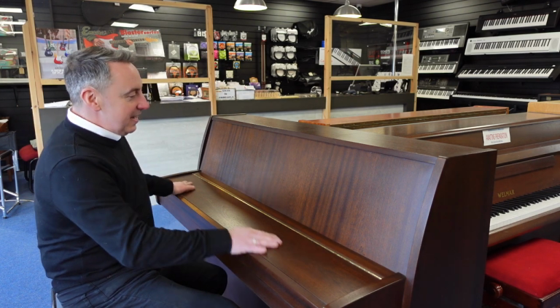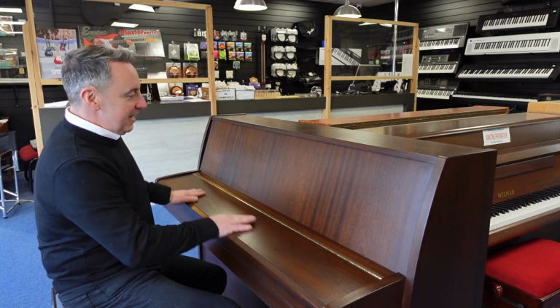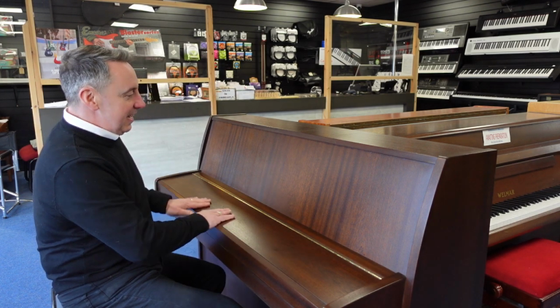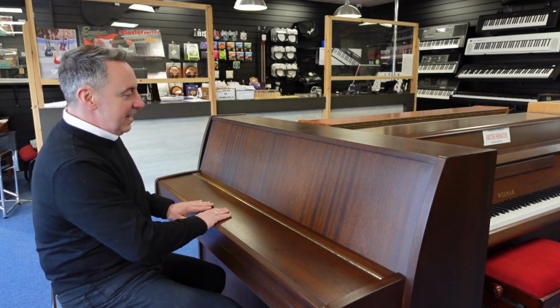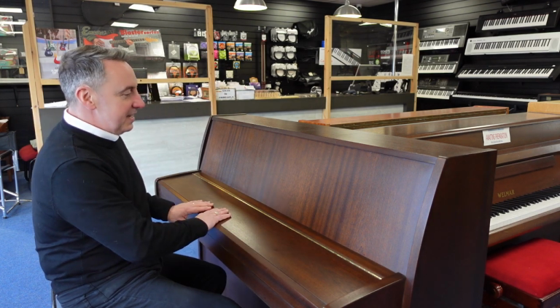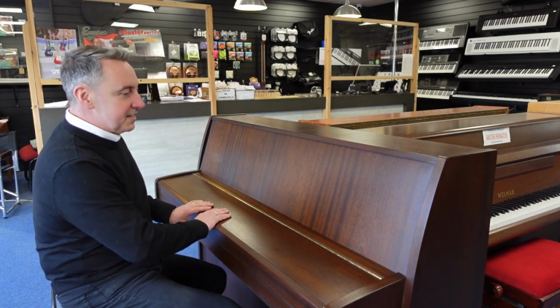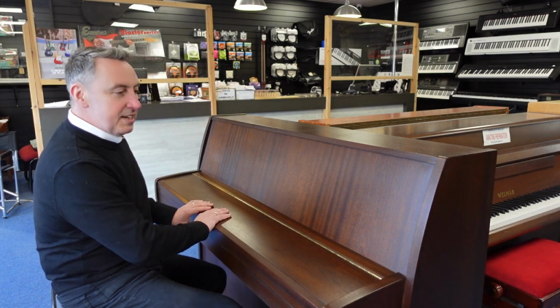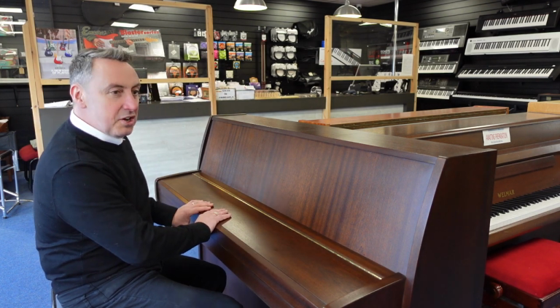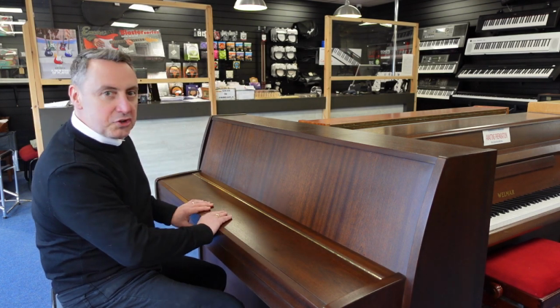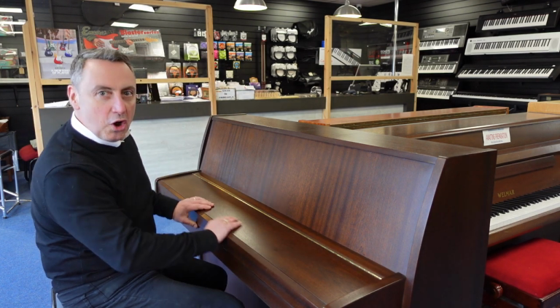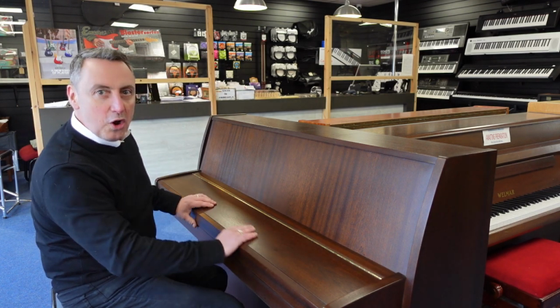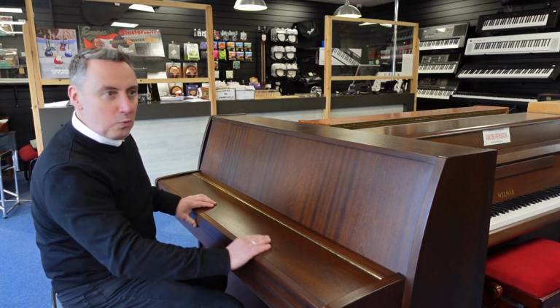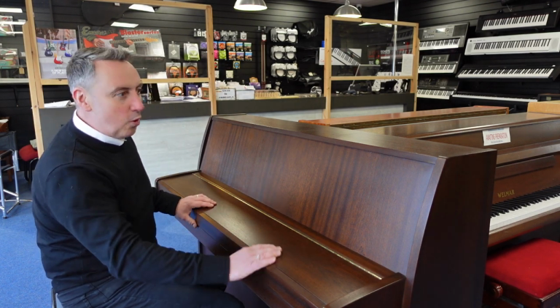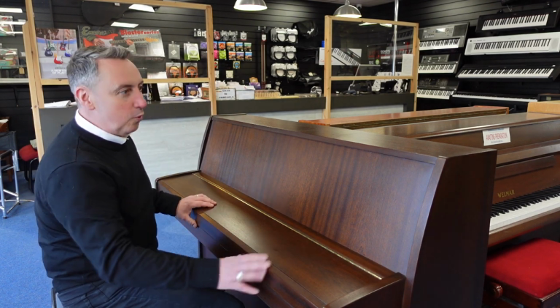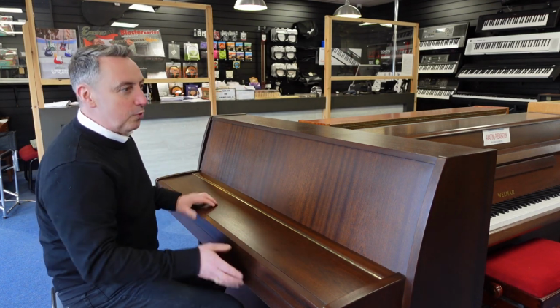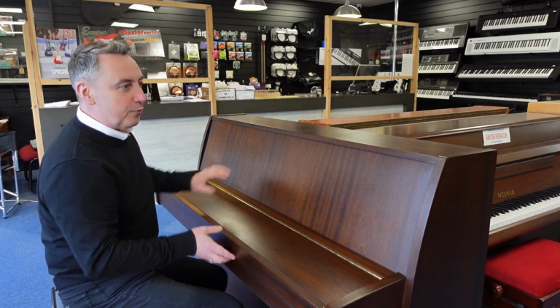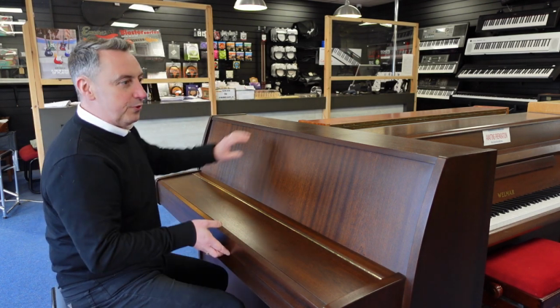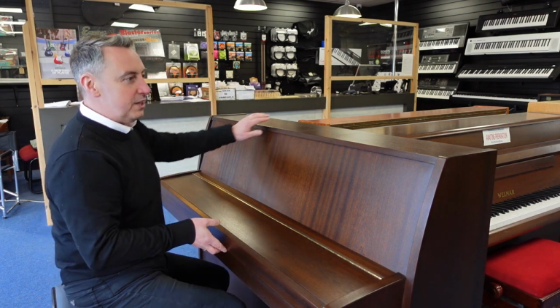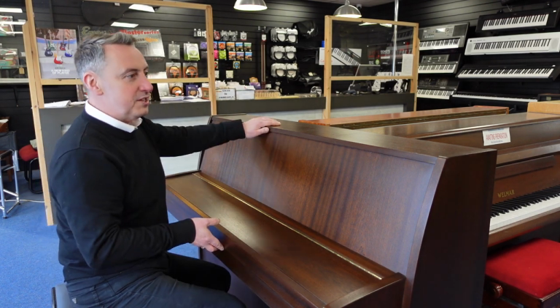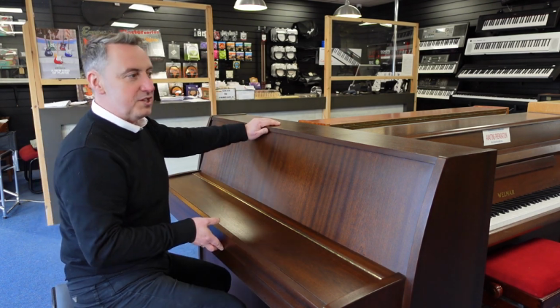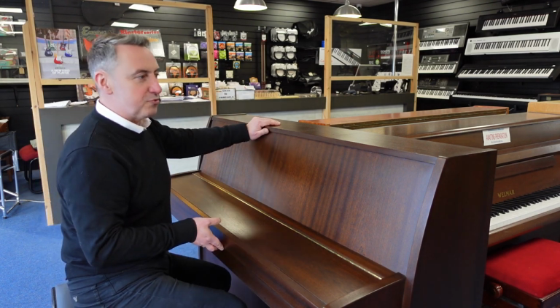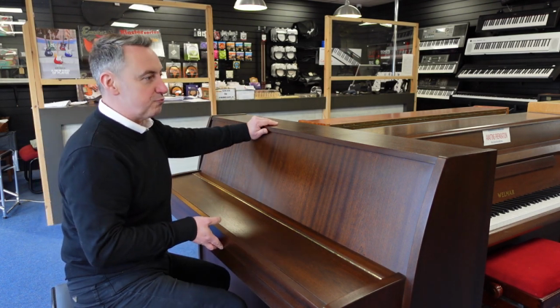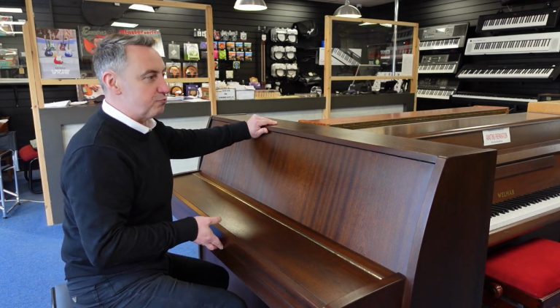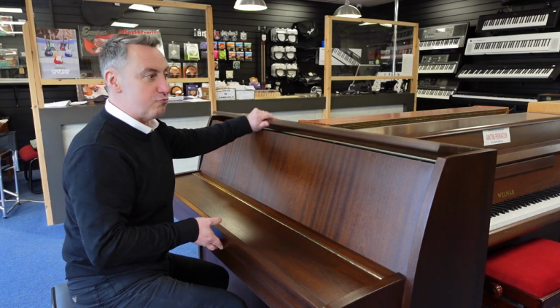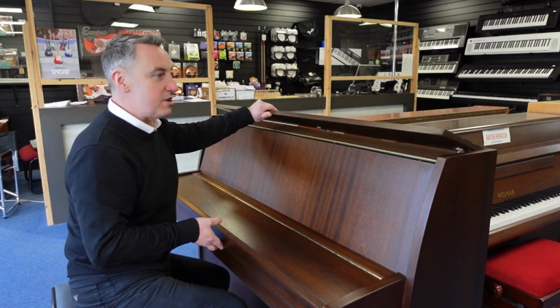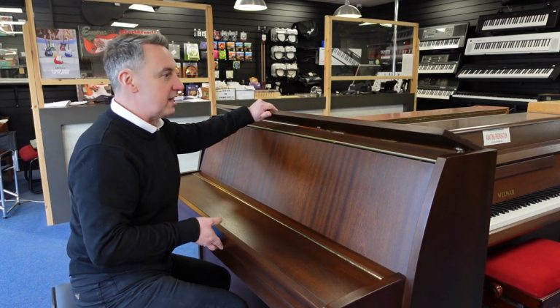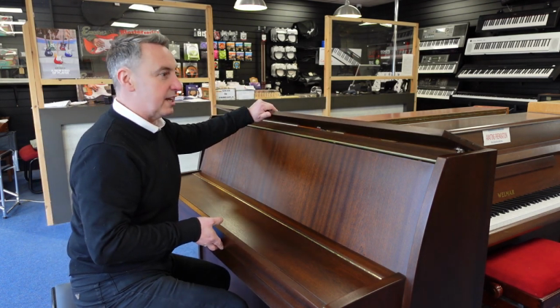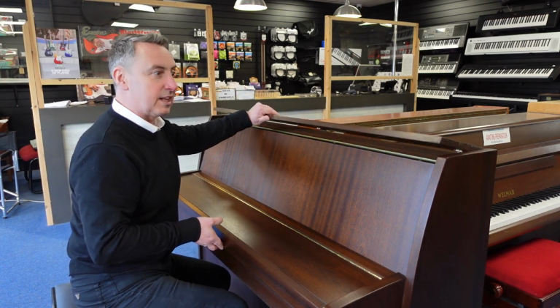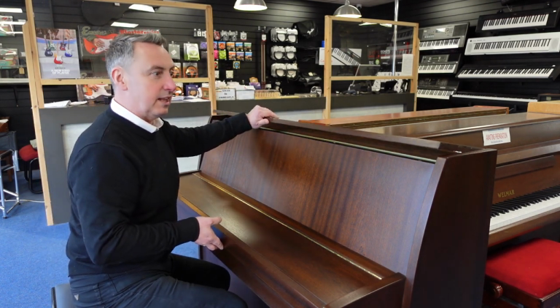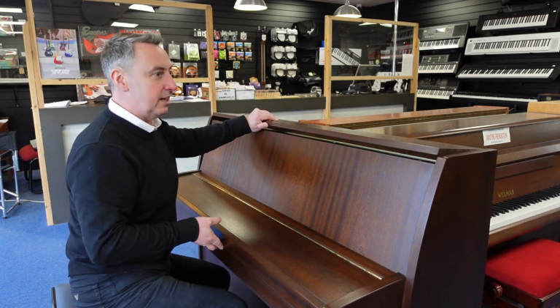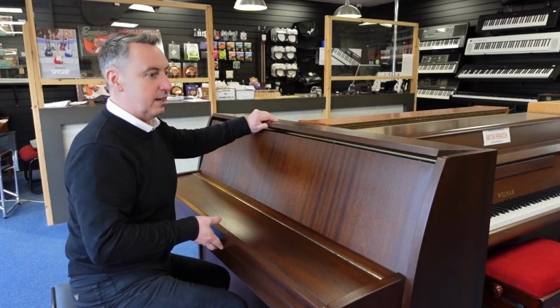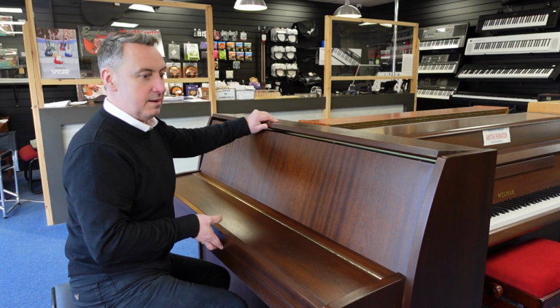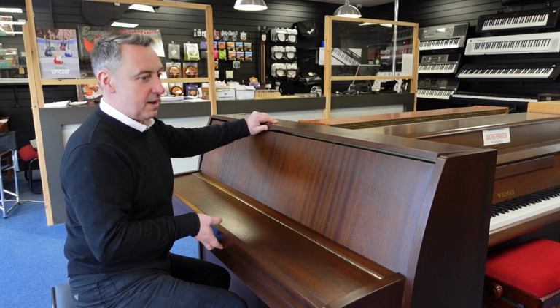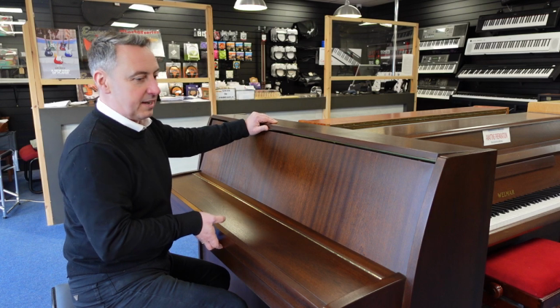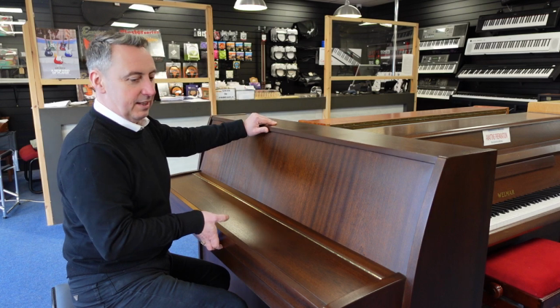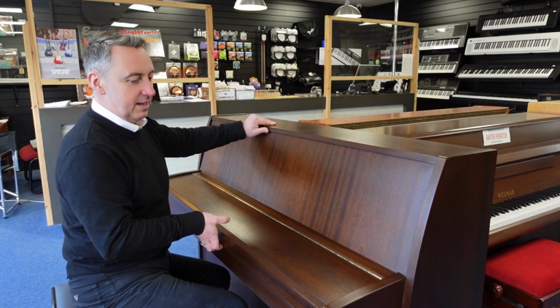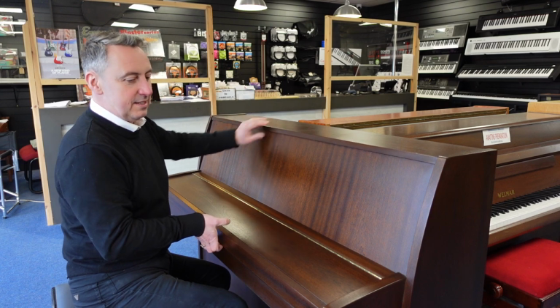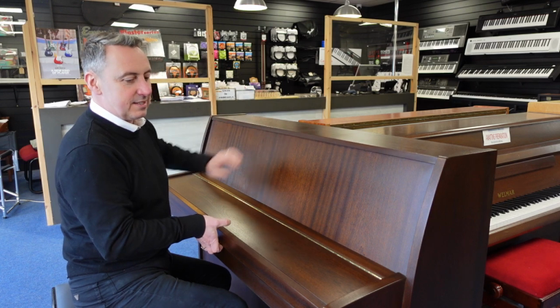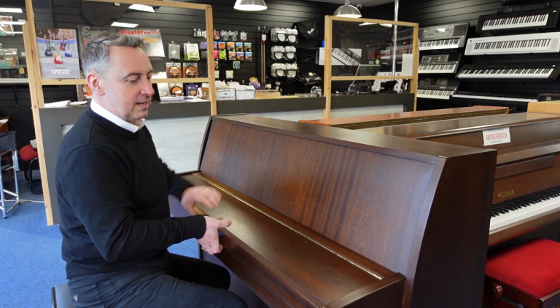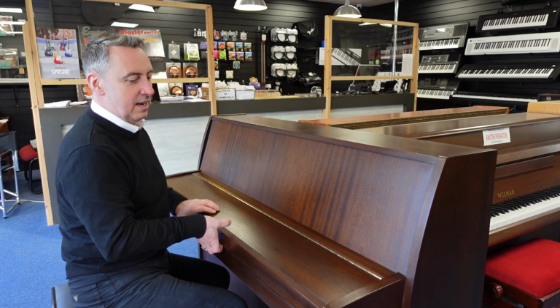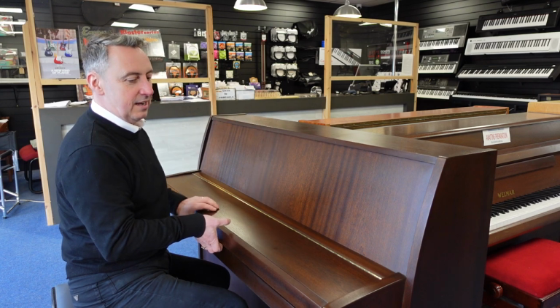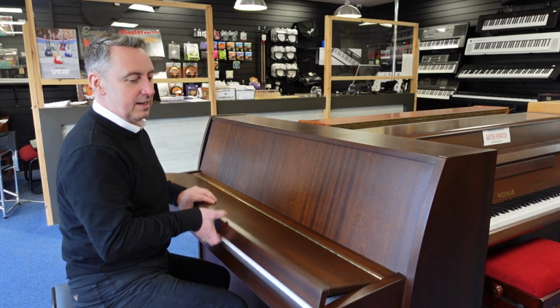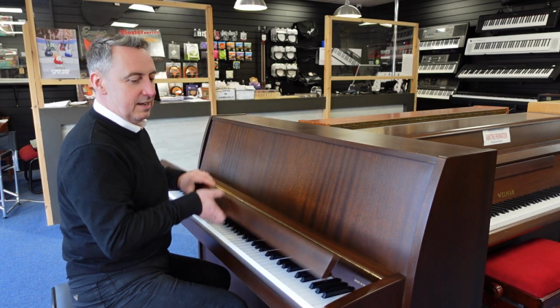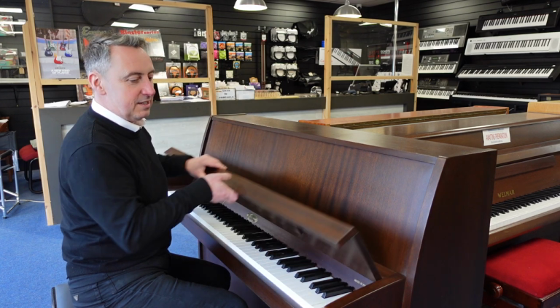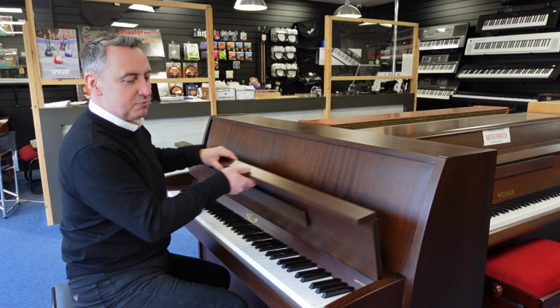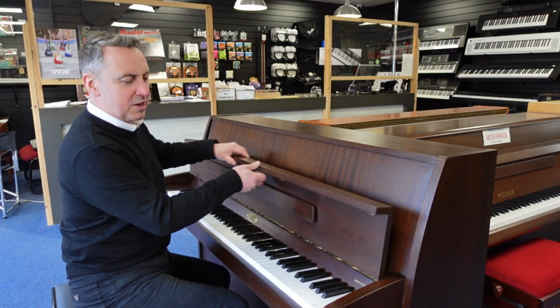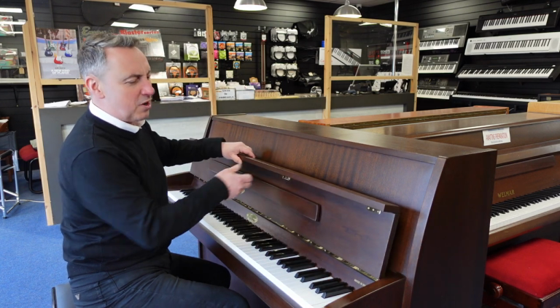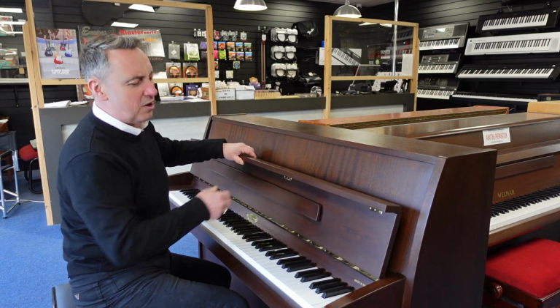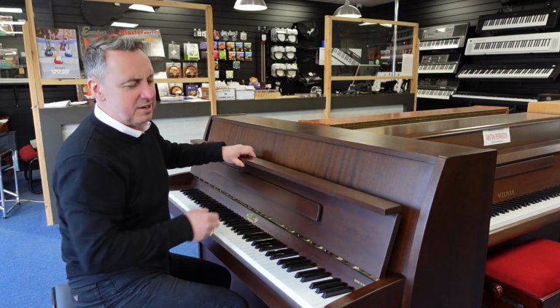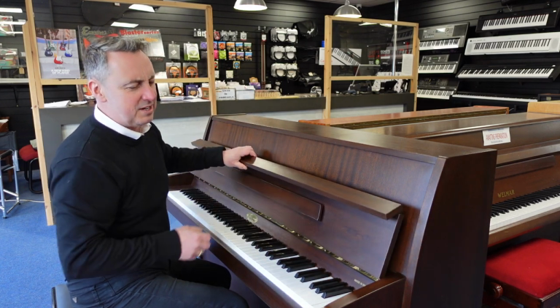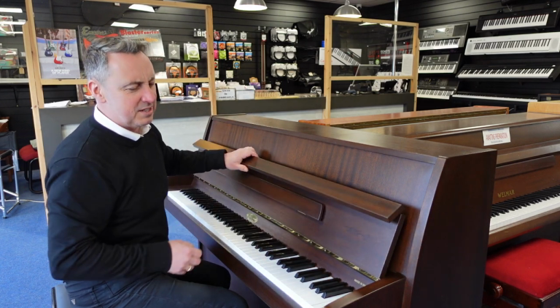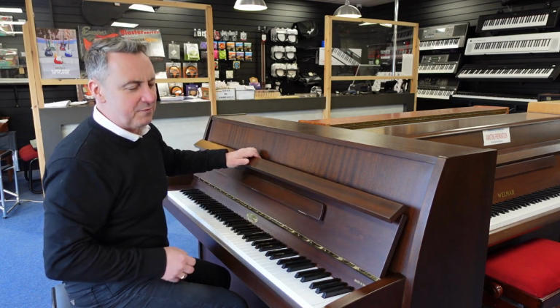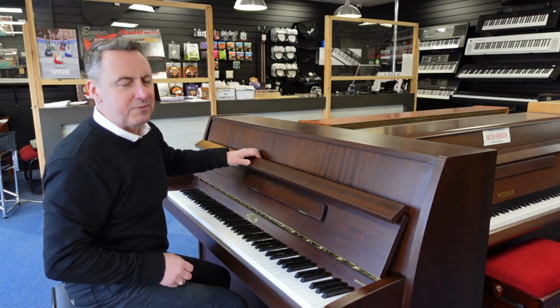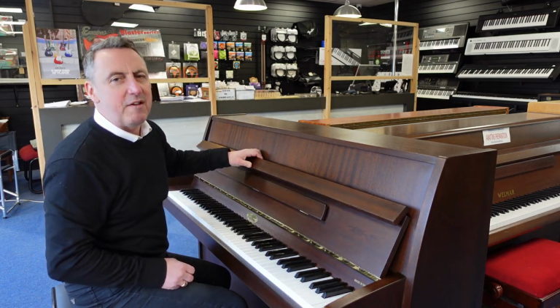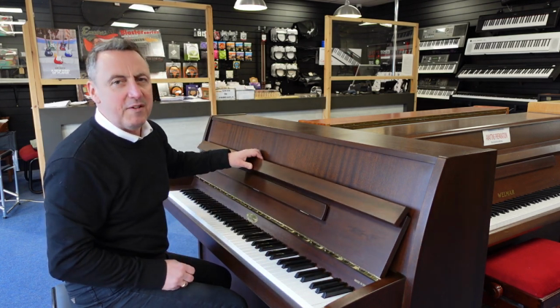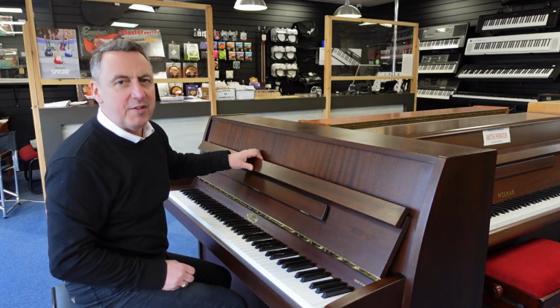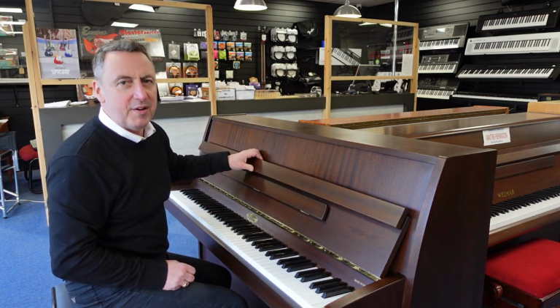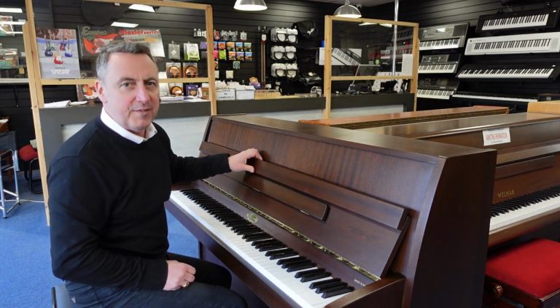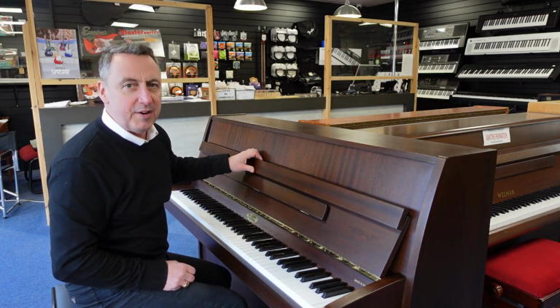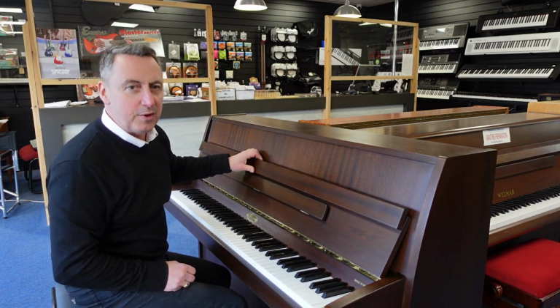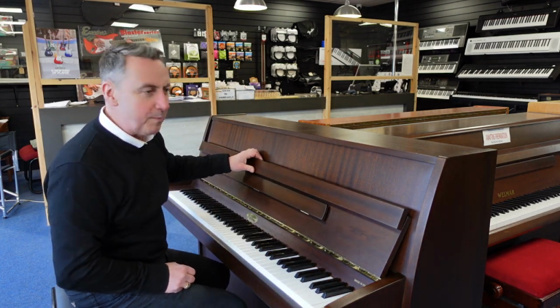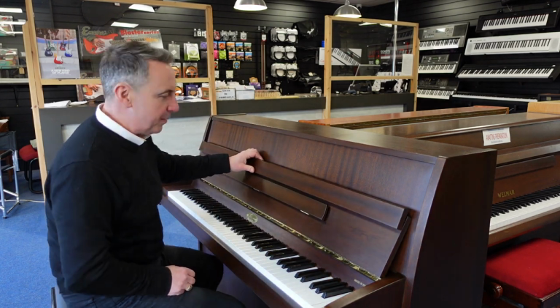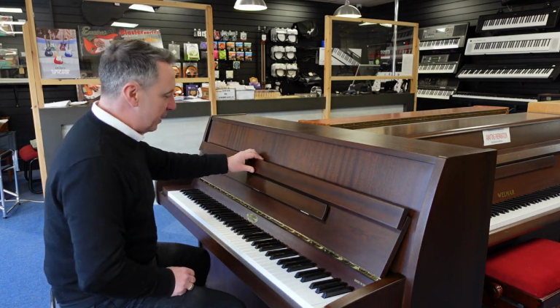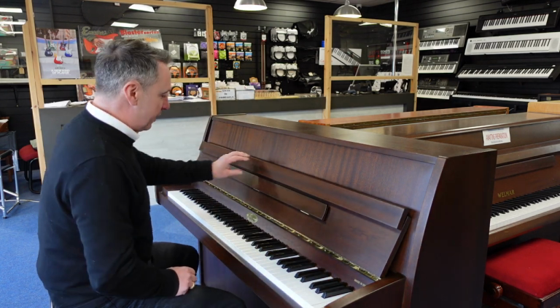It's in a dark walnut finish, really clean and immaculate inside, and it's regarded as a very, very good piano.